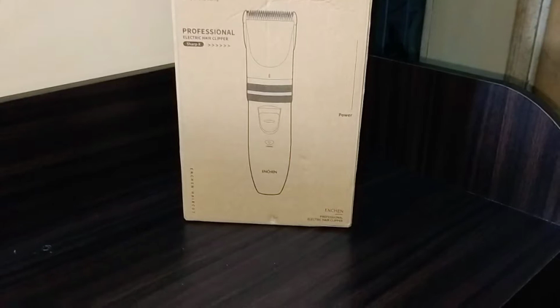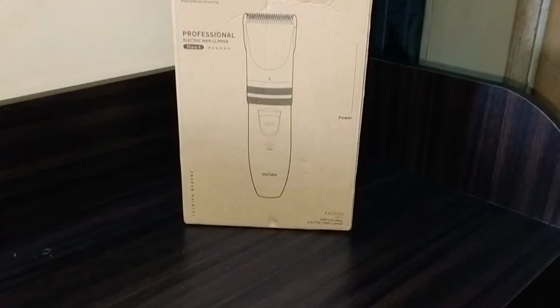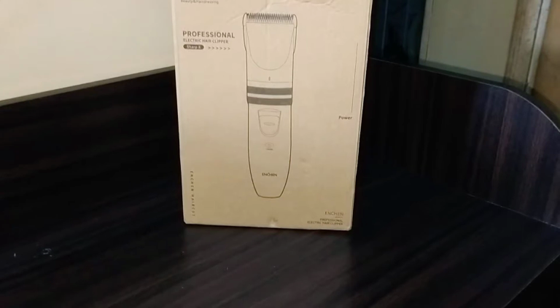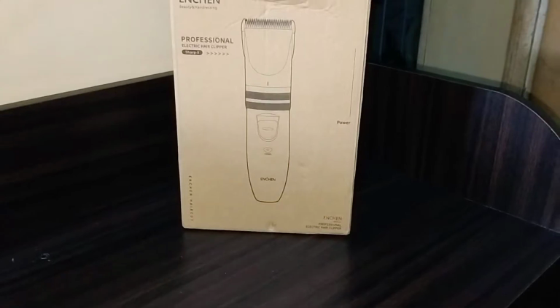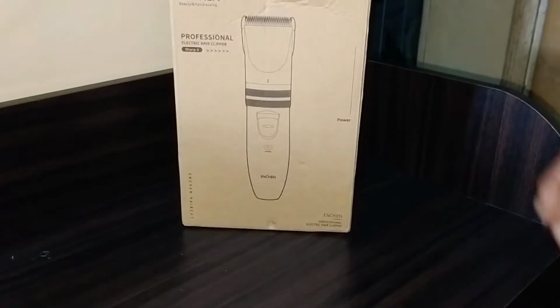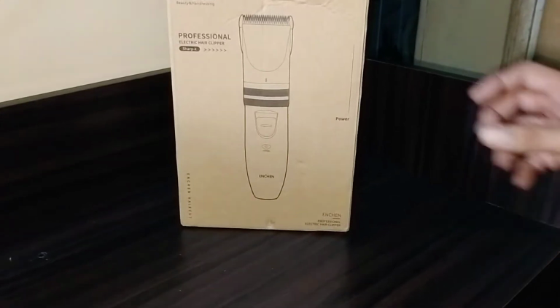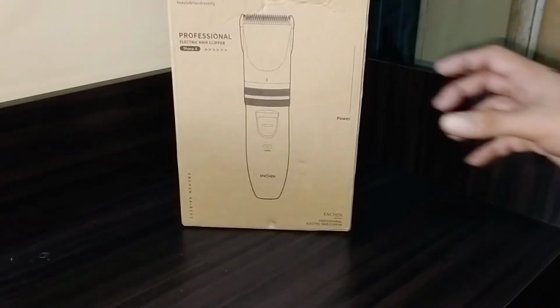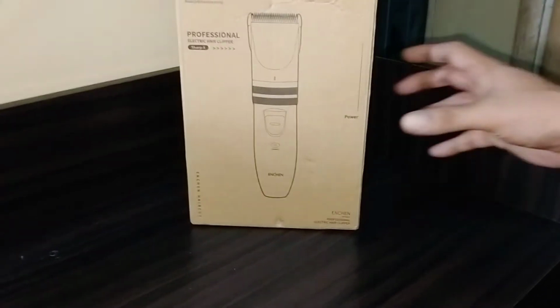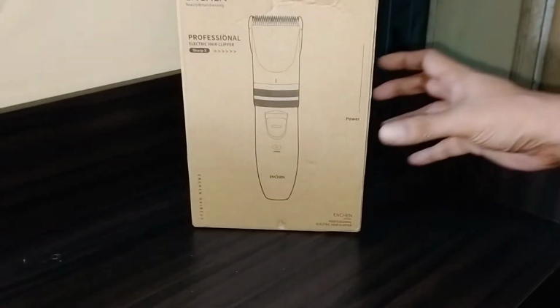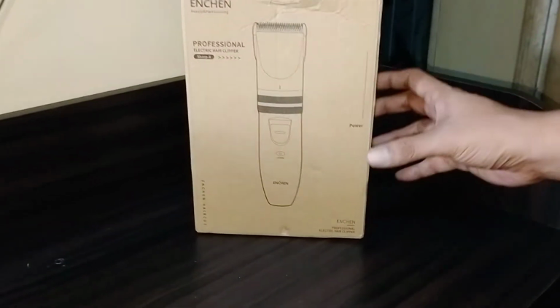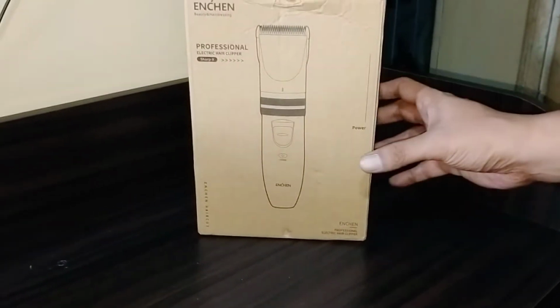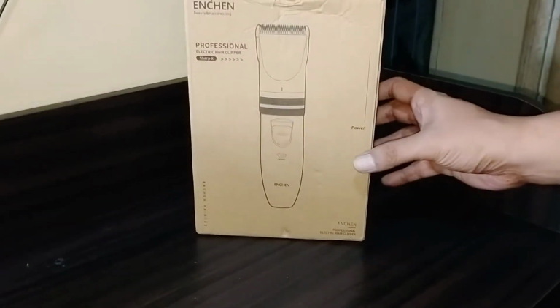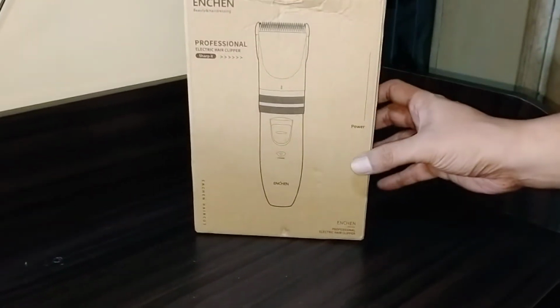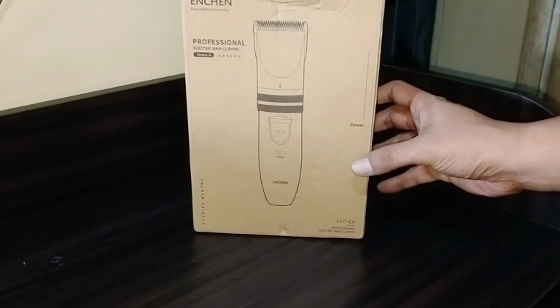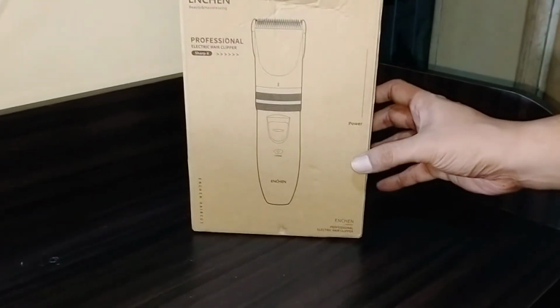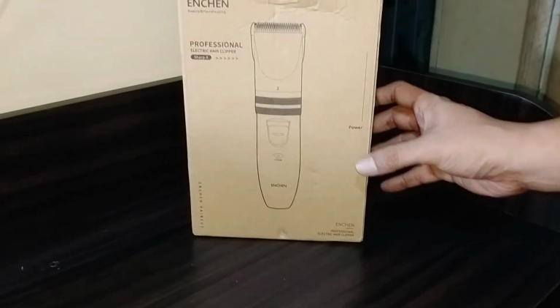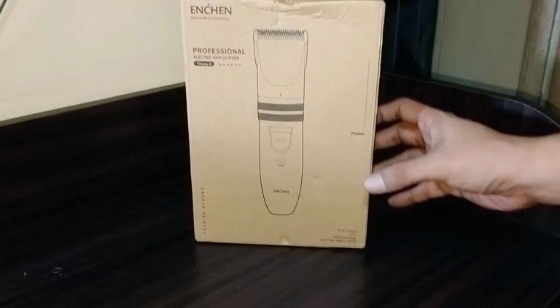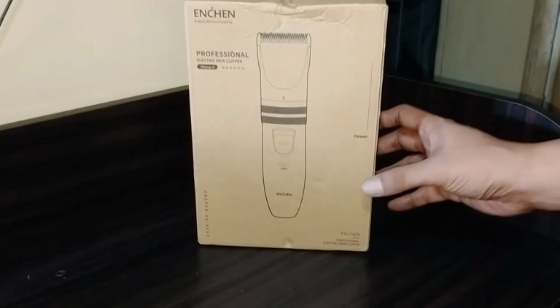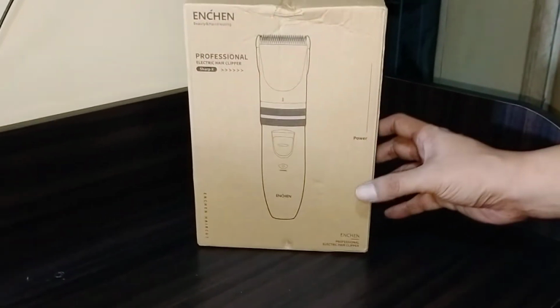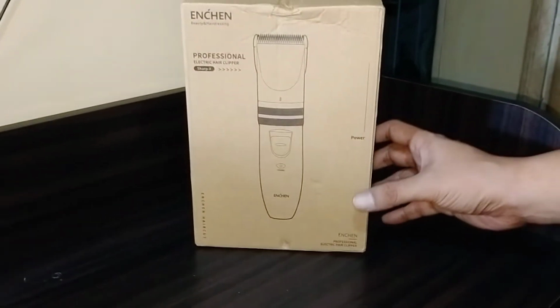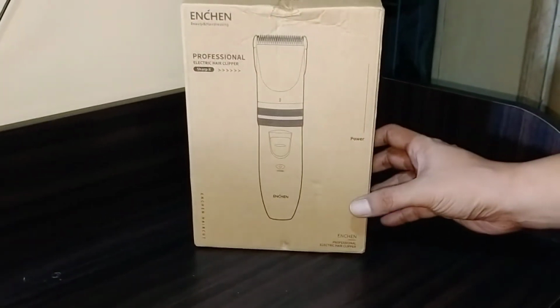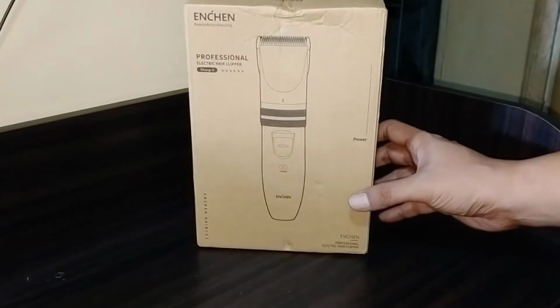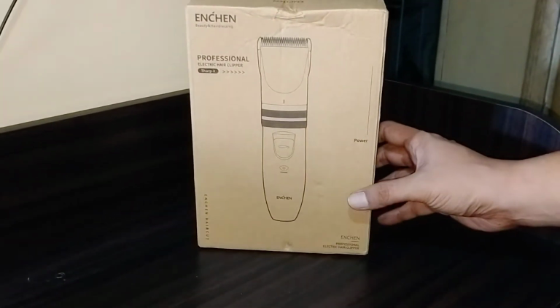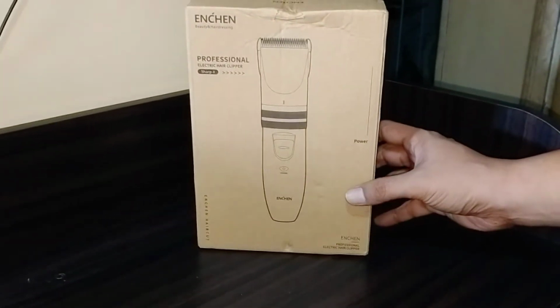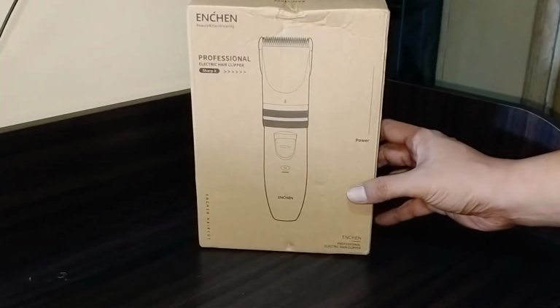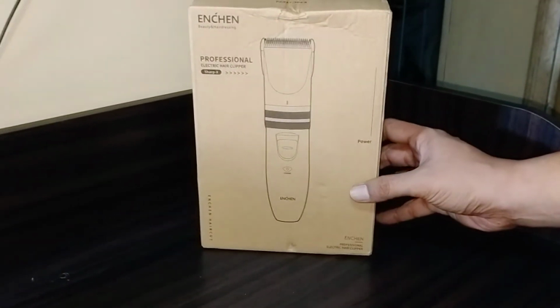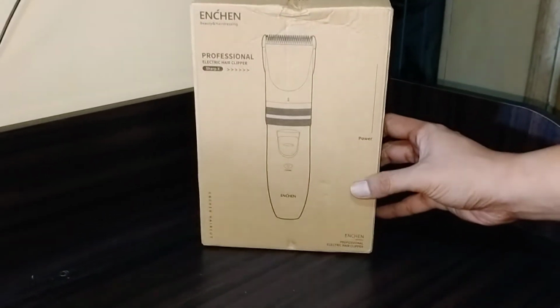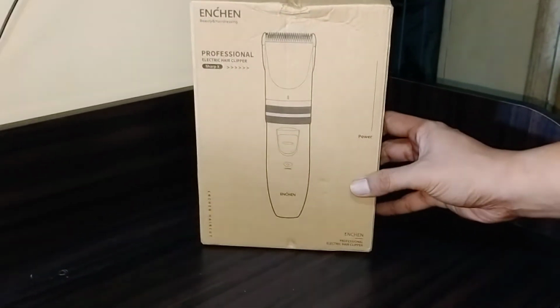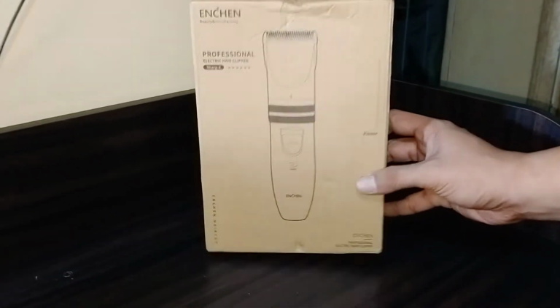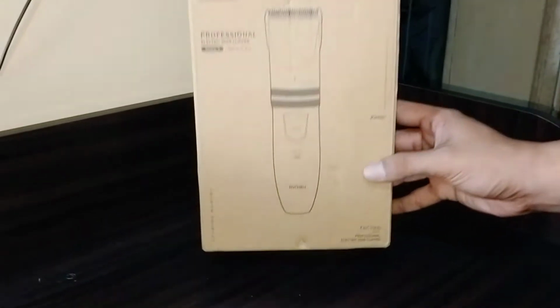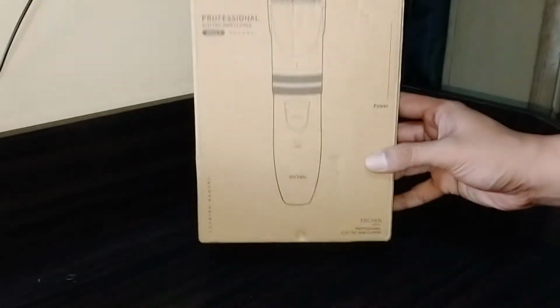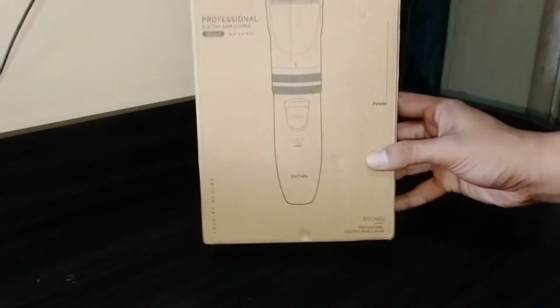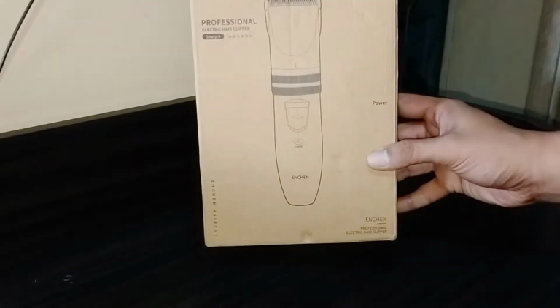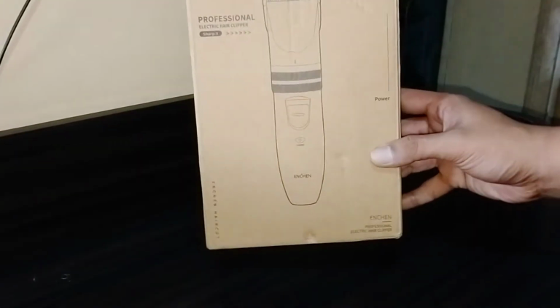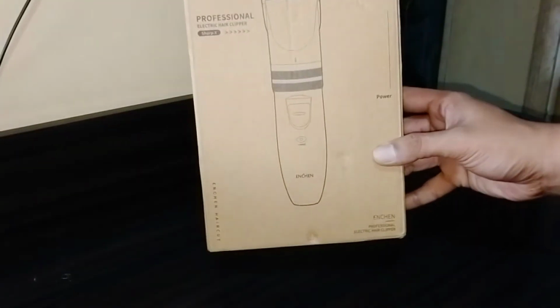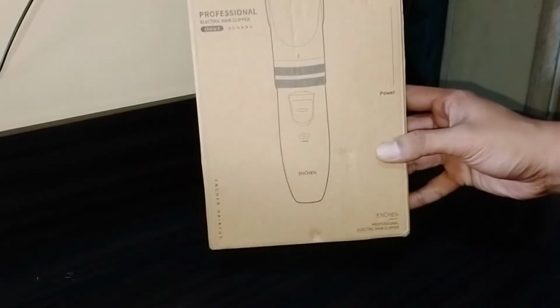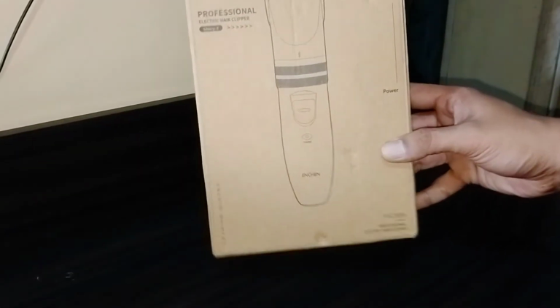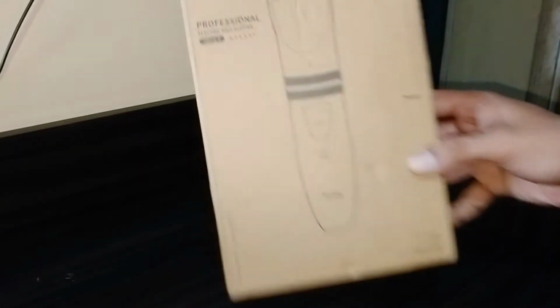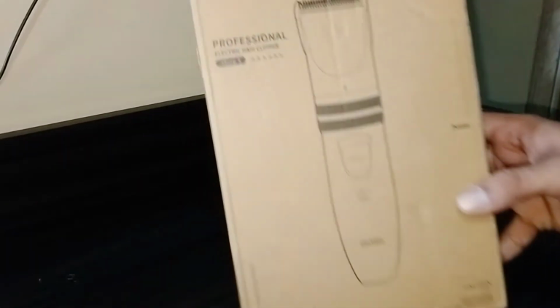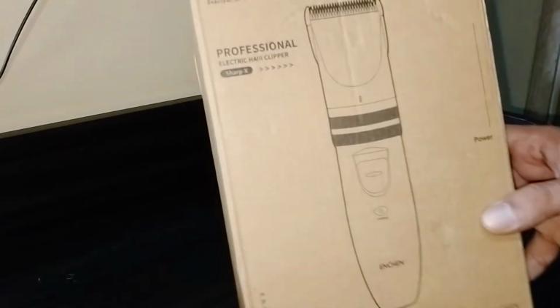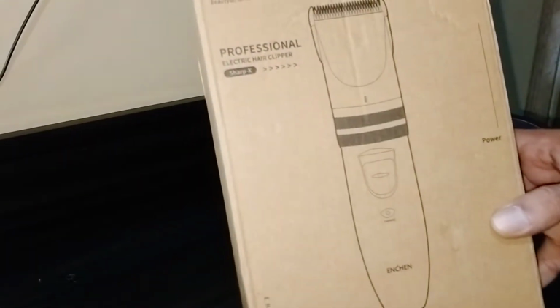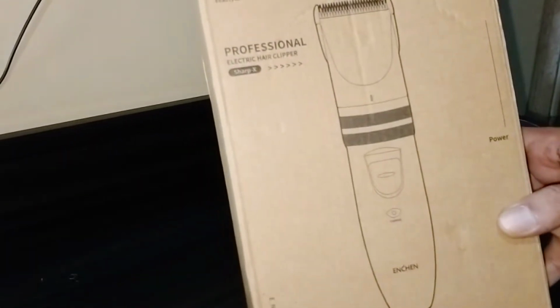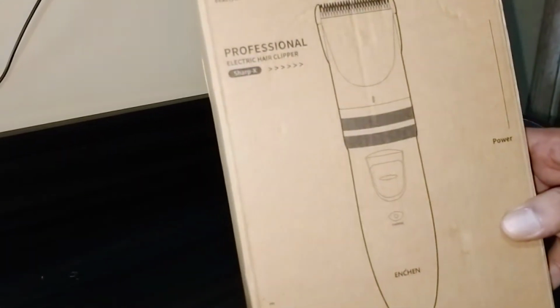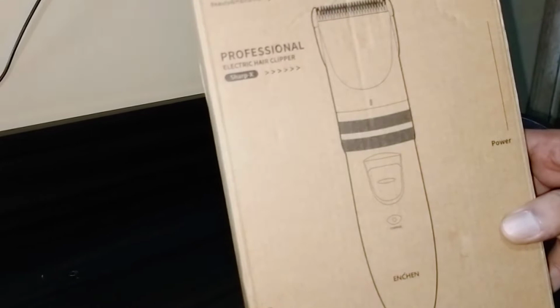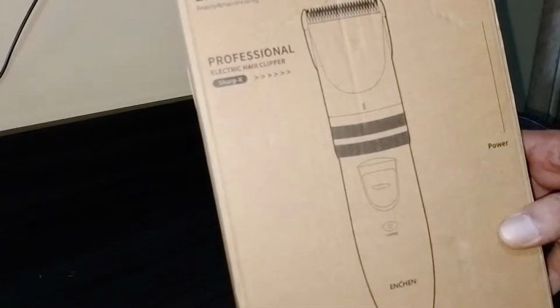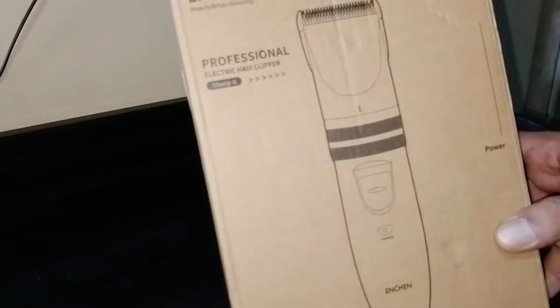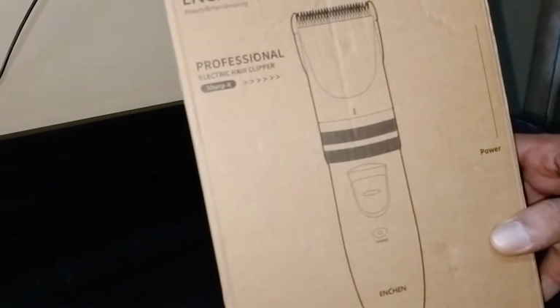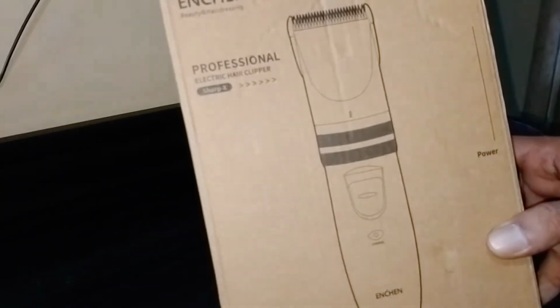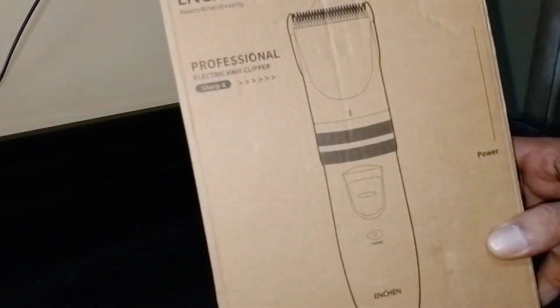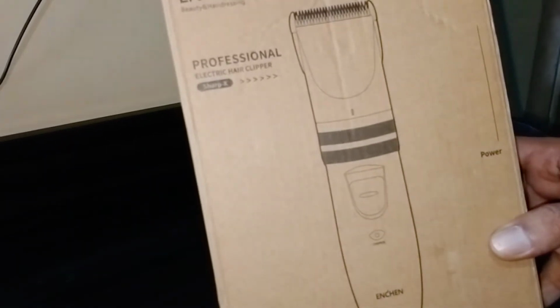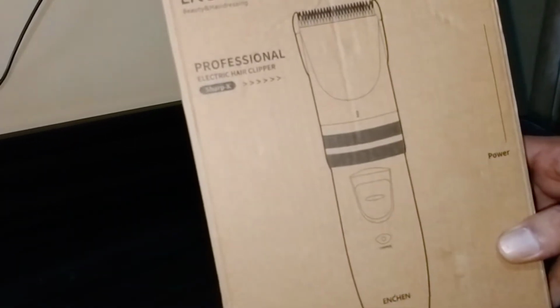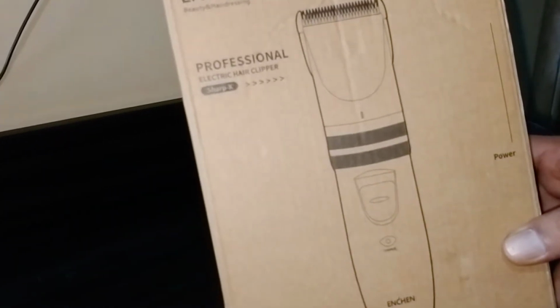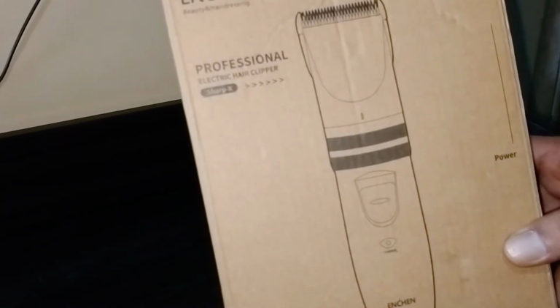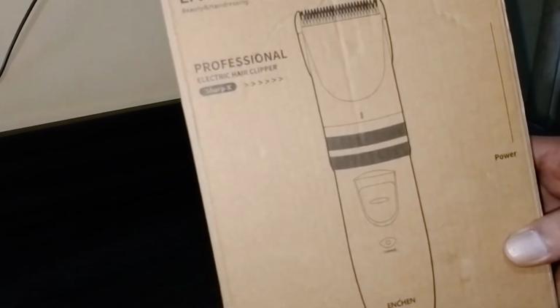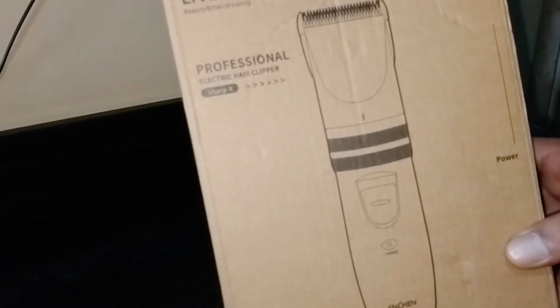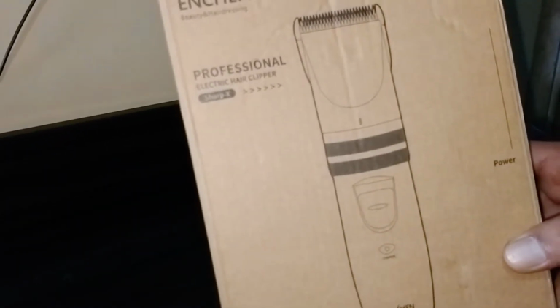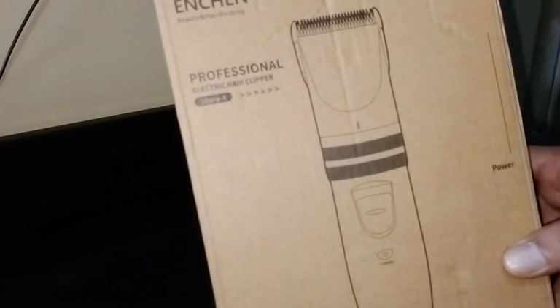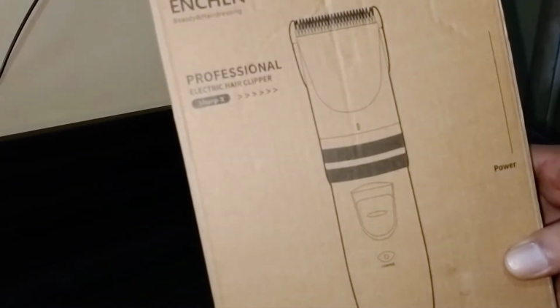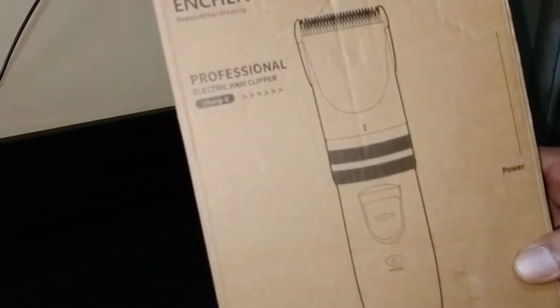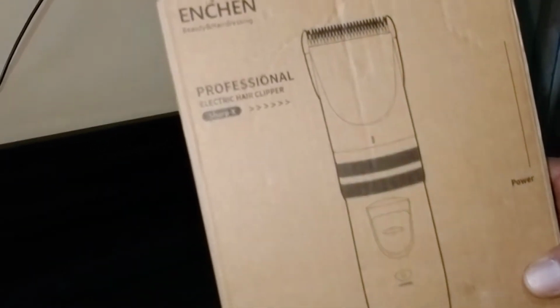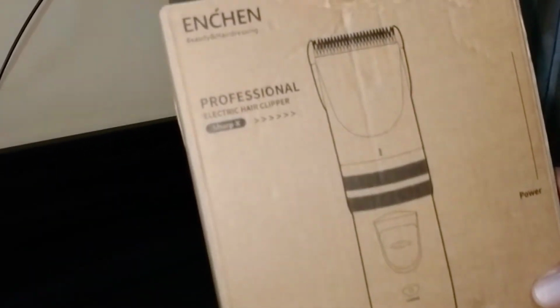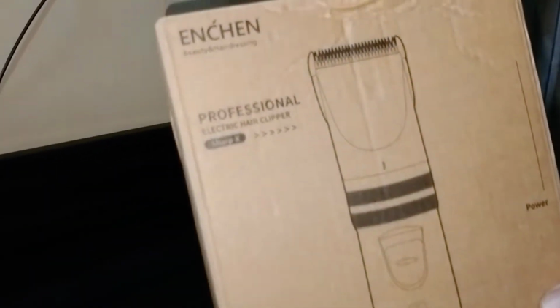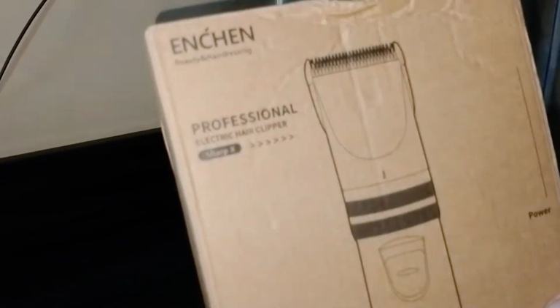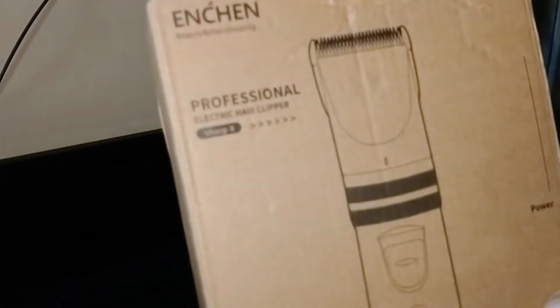Okay, so today we'll be doing an unboxing of the Xiaomi Engine electric hair clipper.